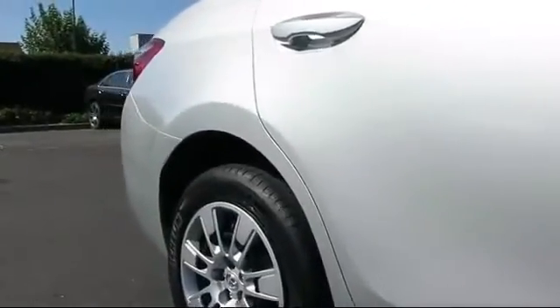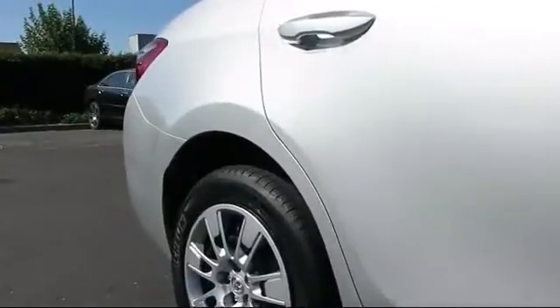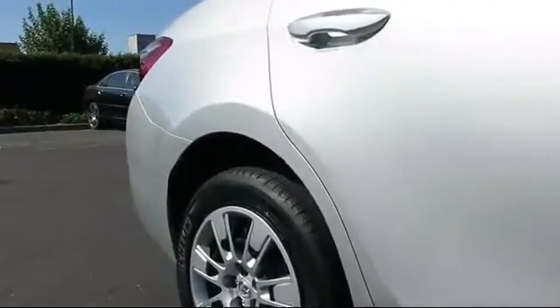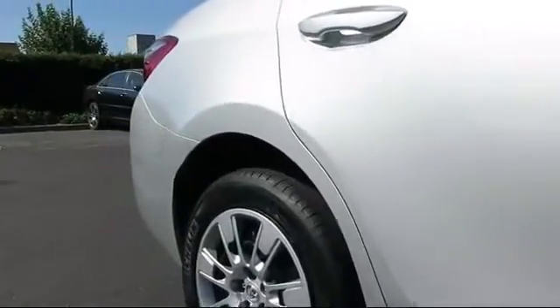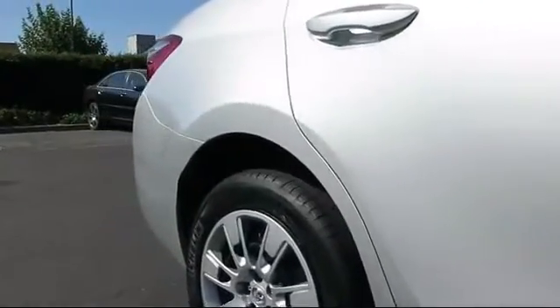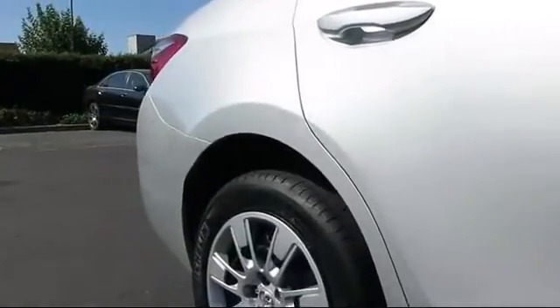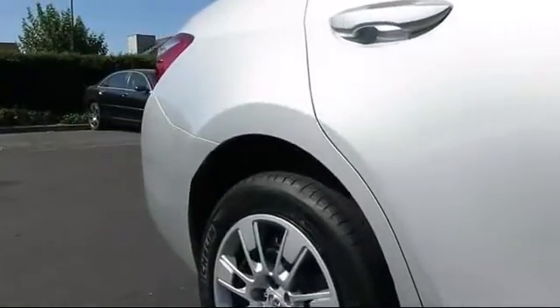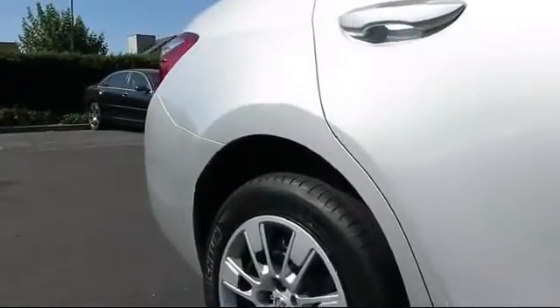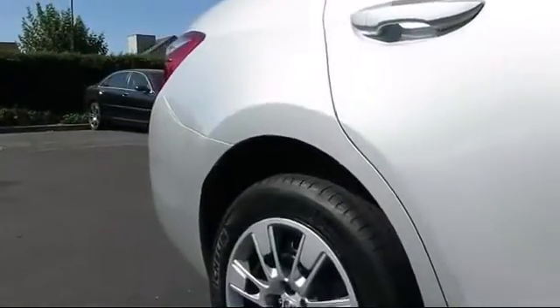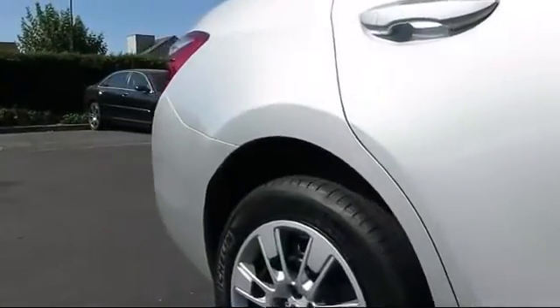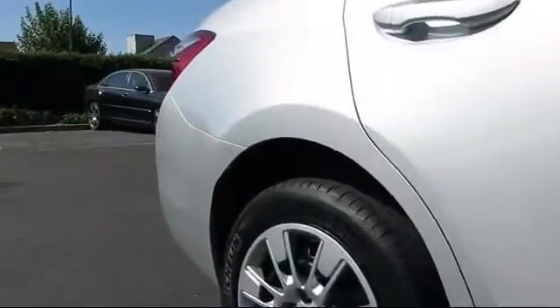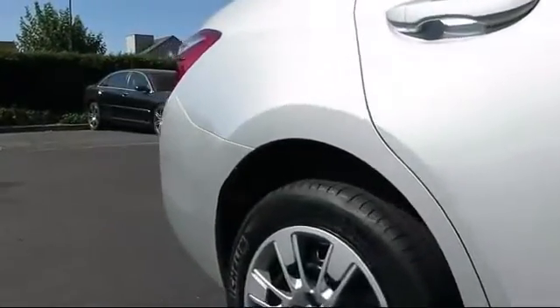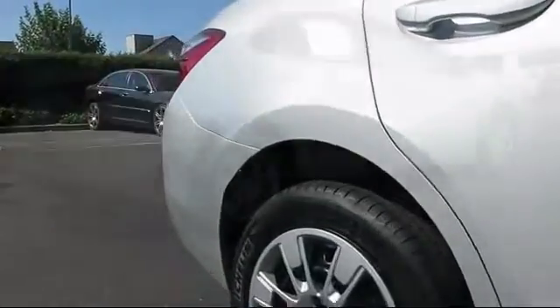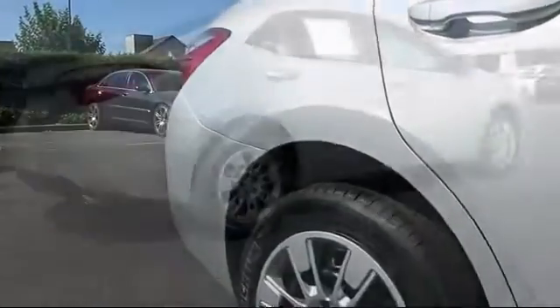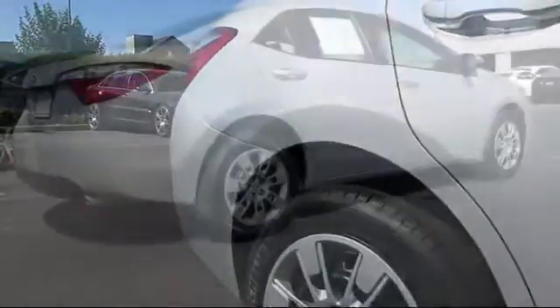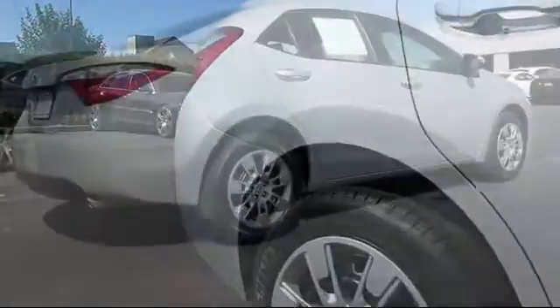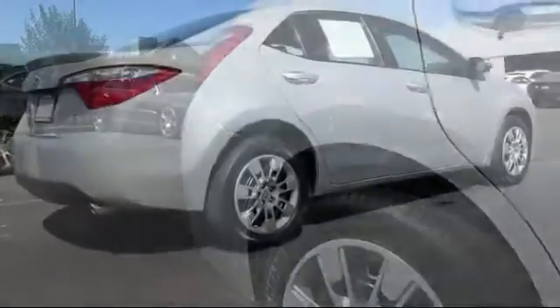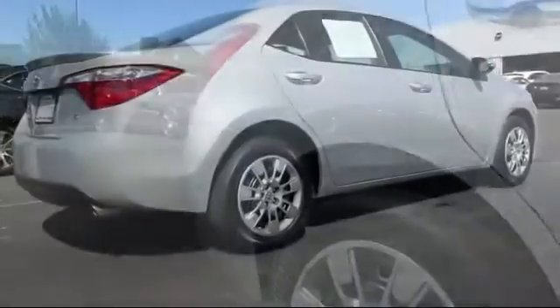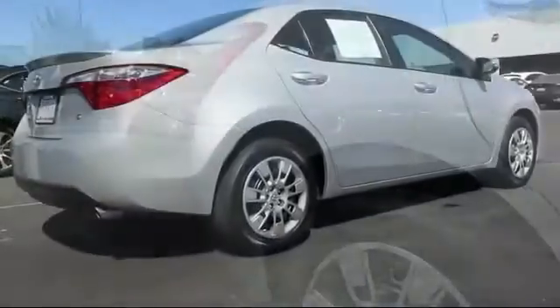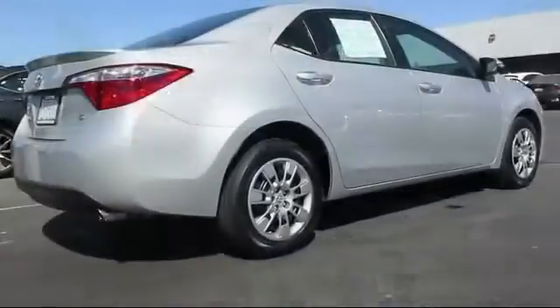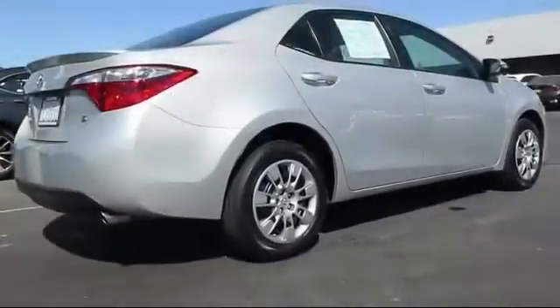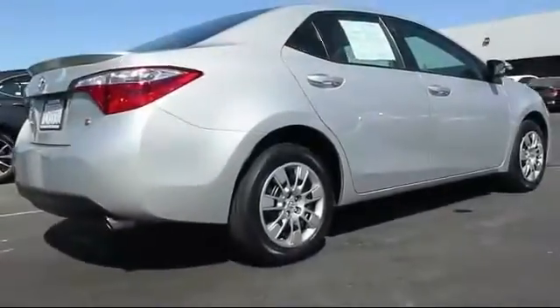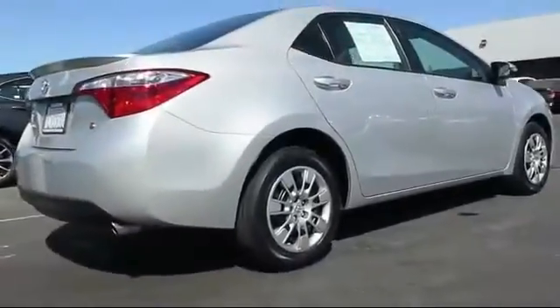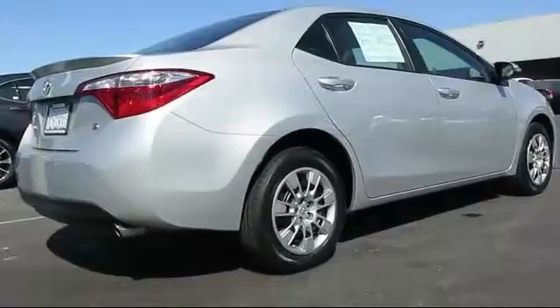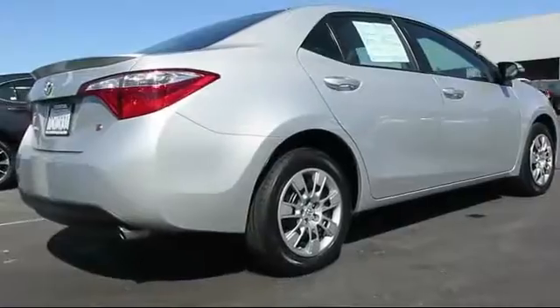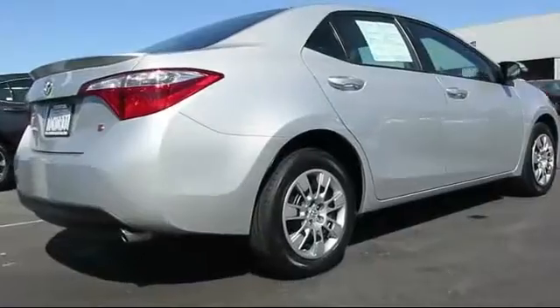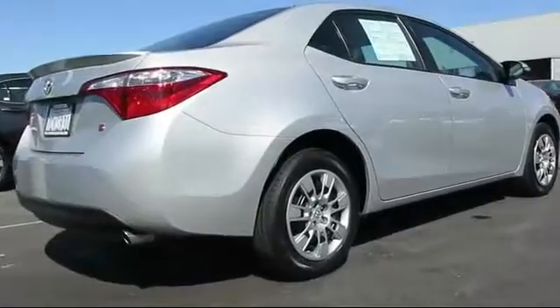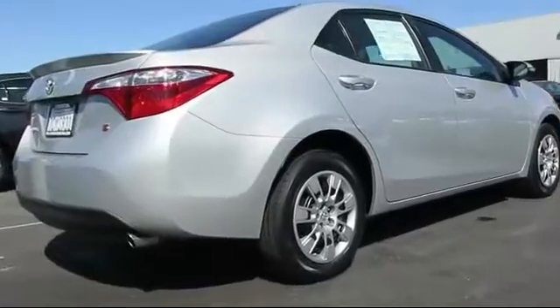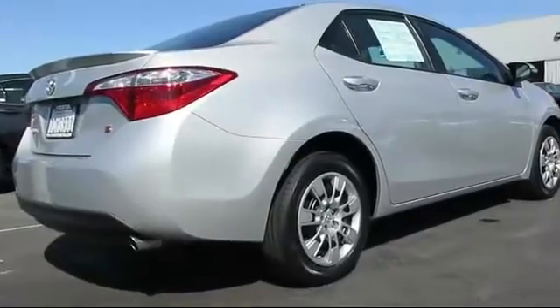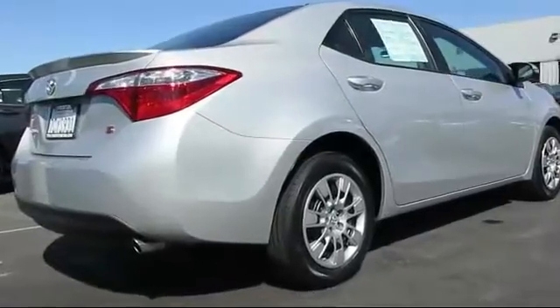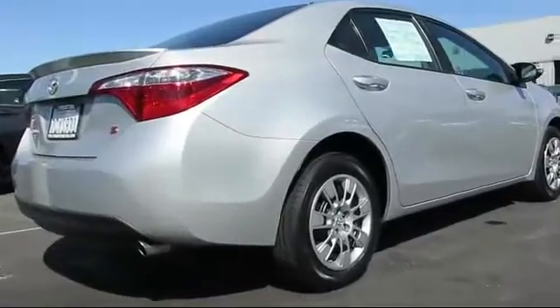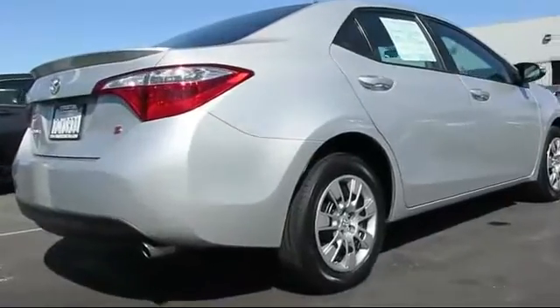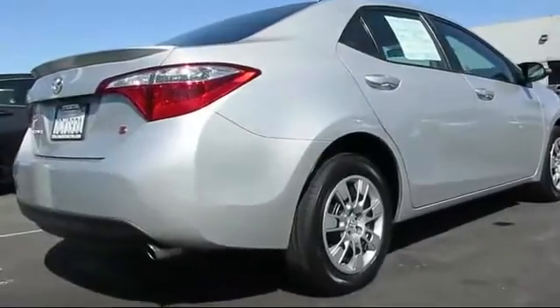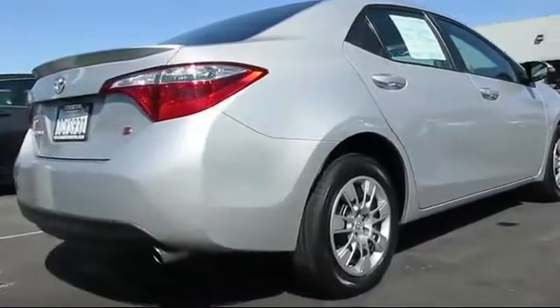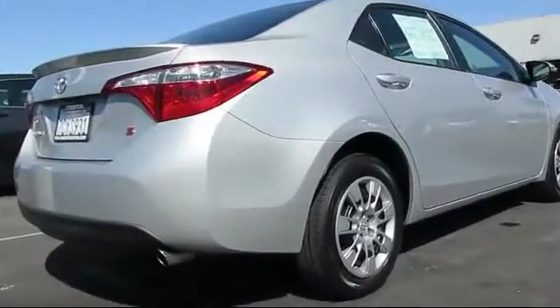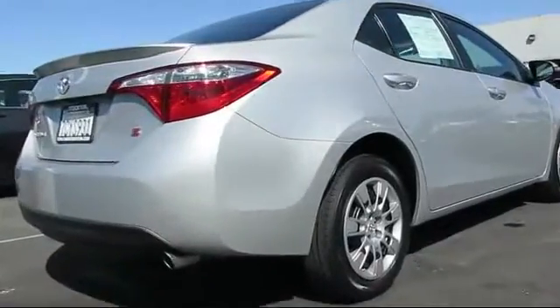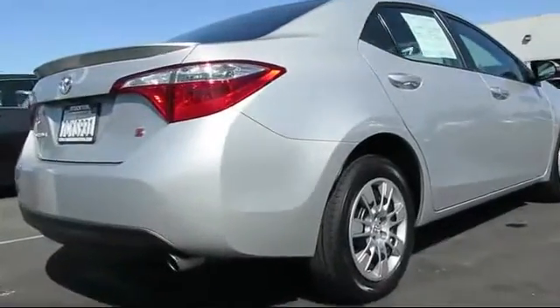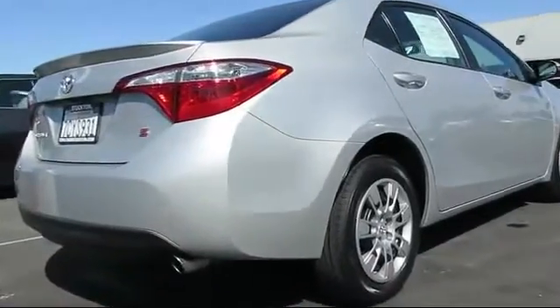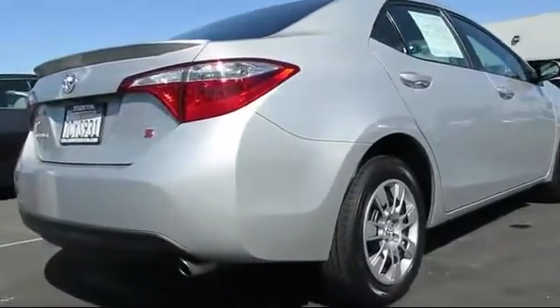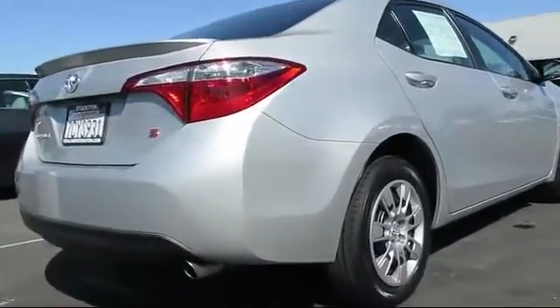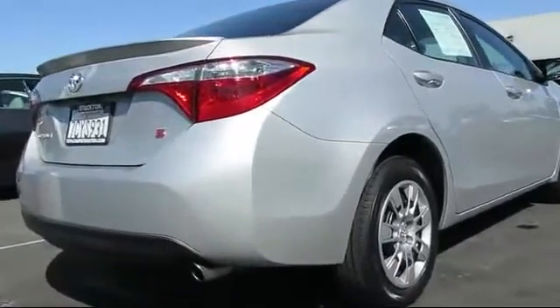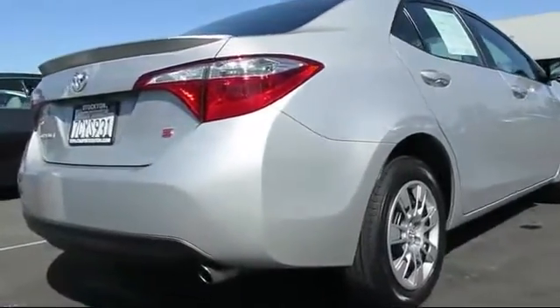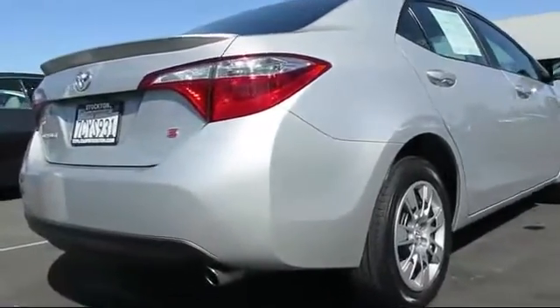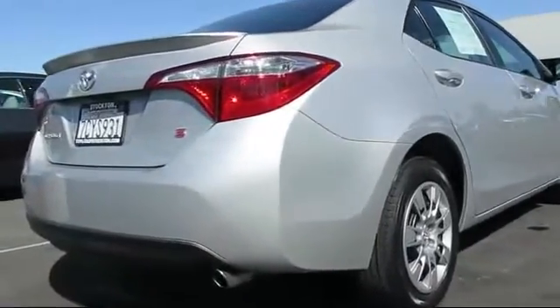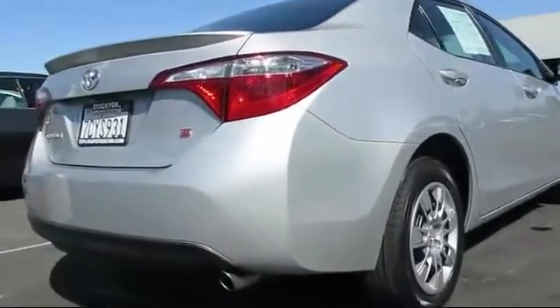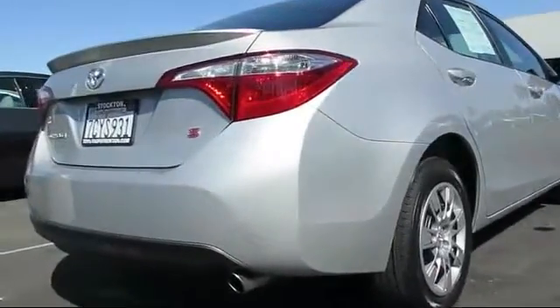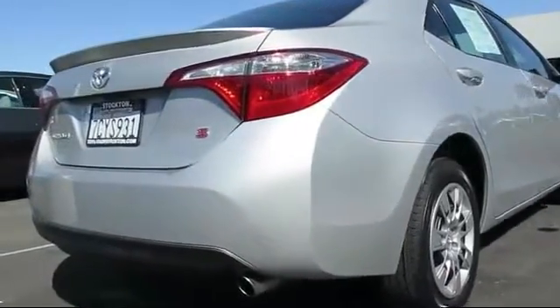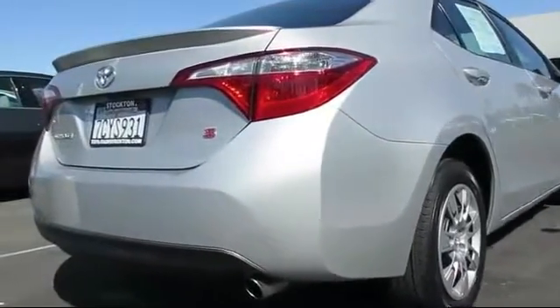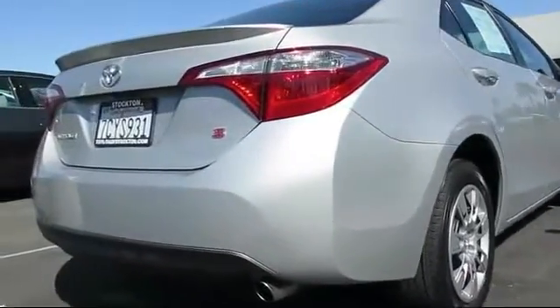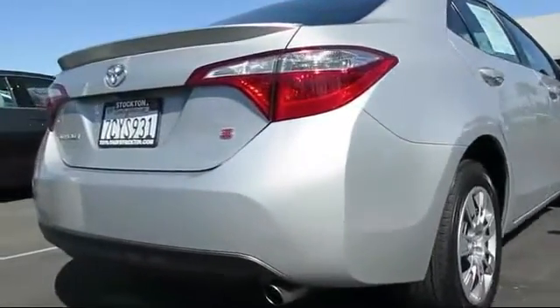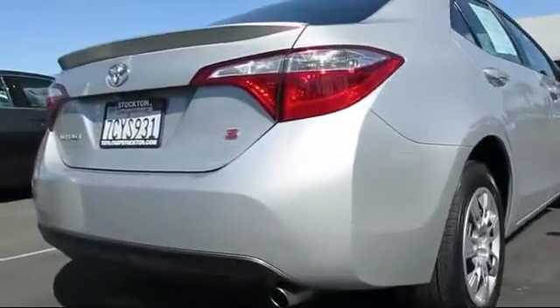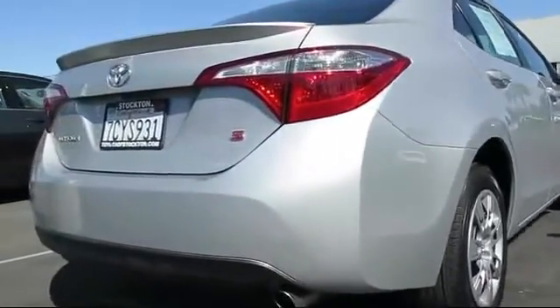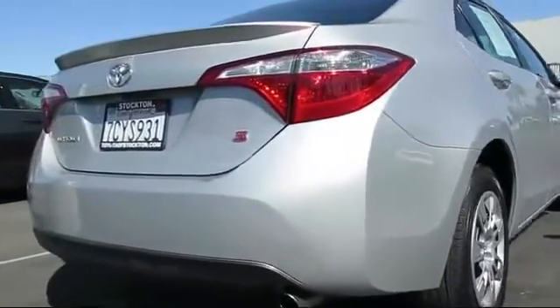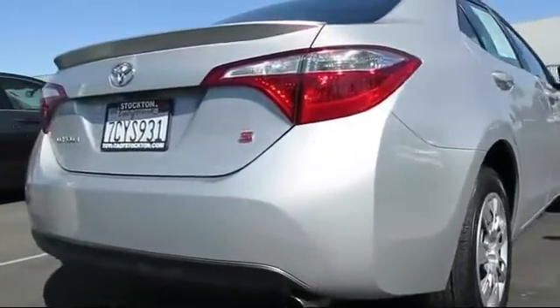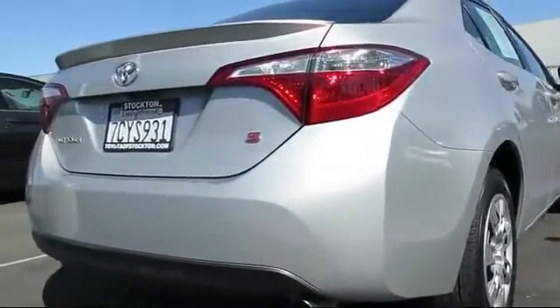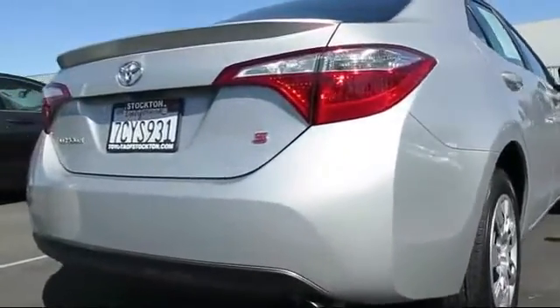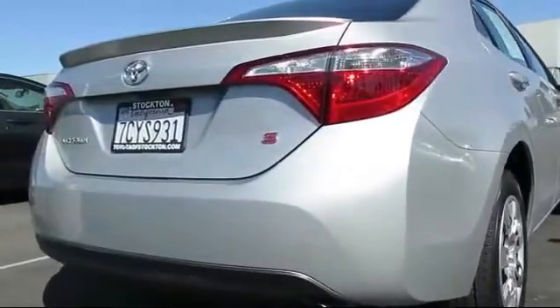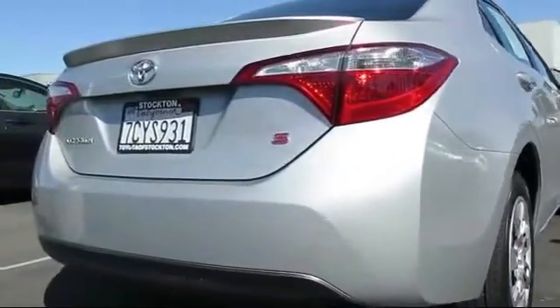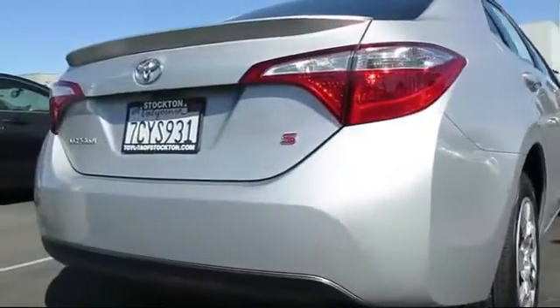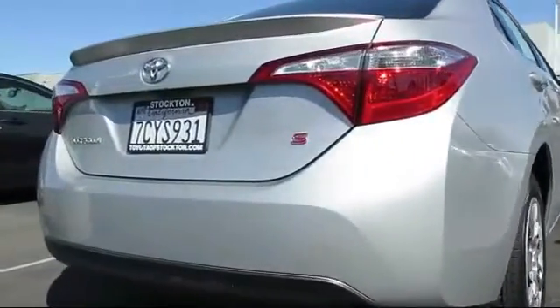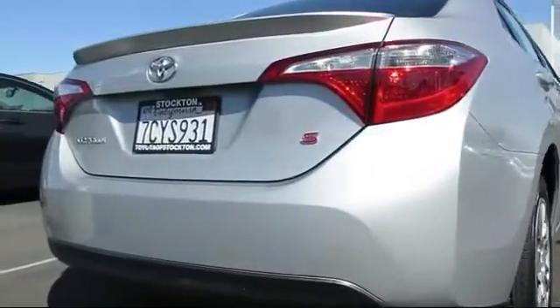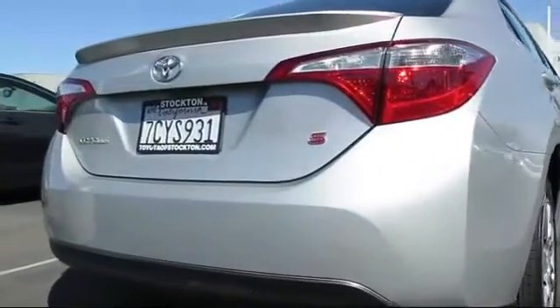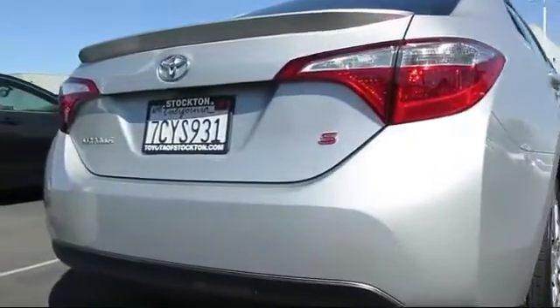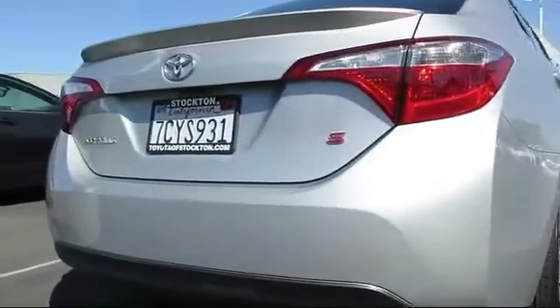Also included are fog lights, telescoping steering wheel, rear defroster, and it has less than 45,000 miles on the odometer.